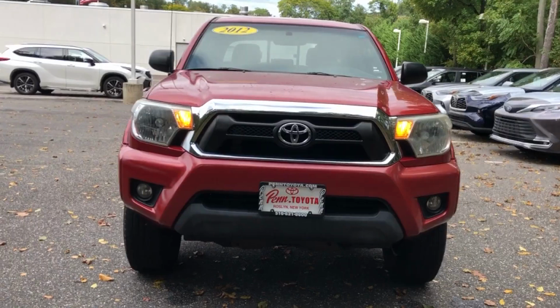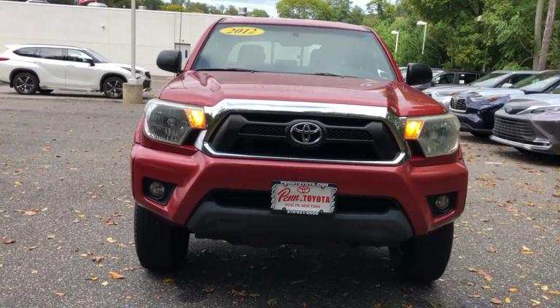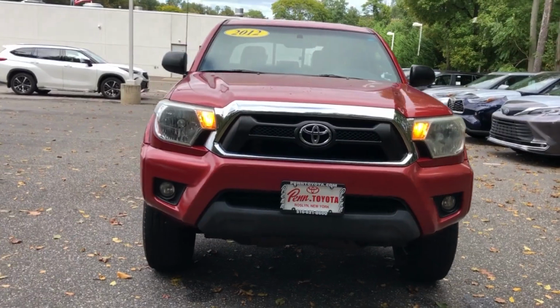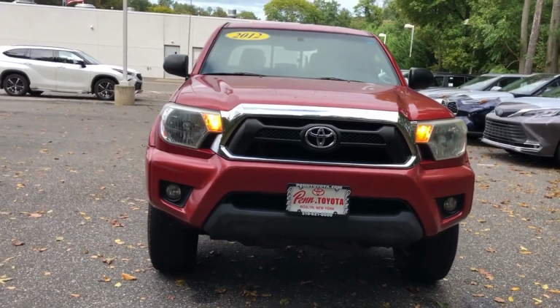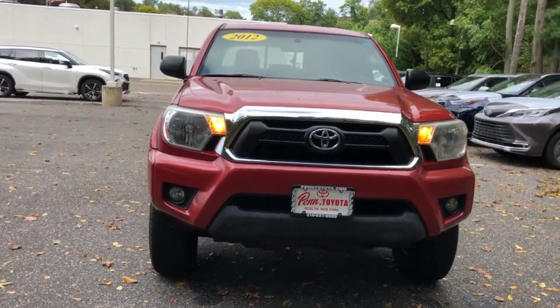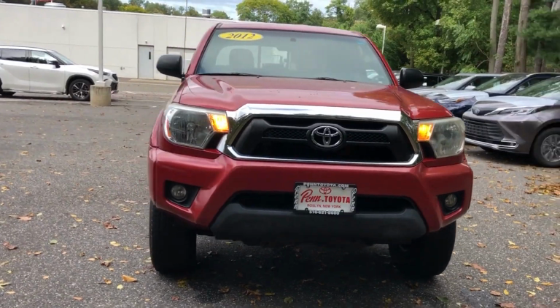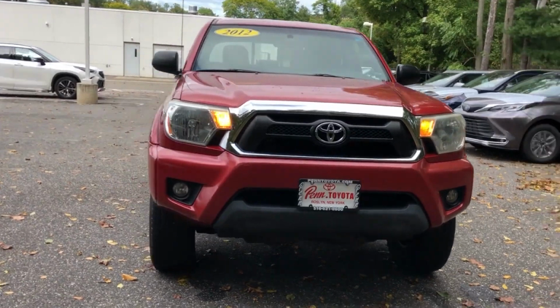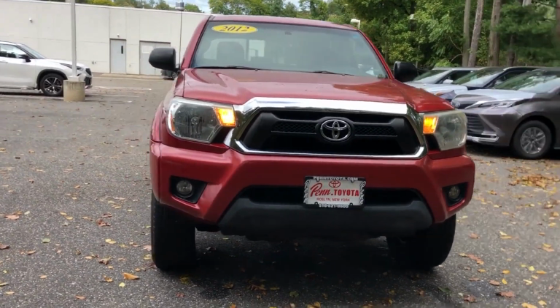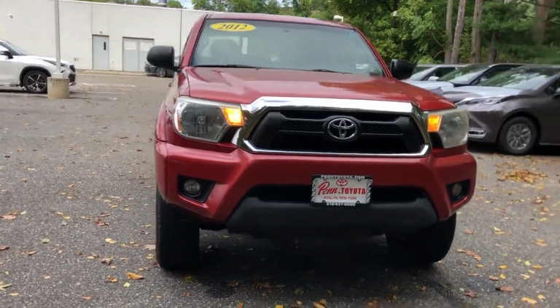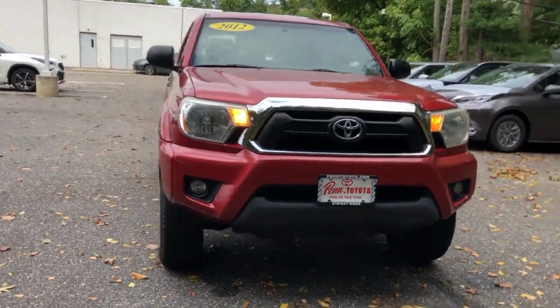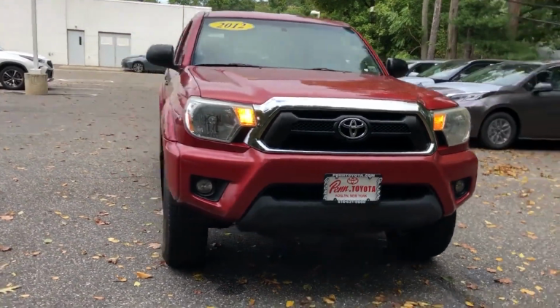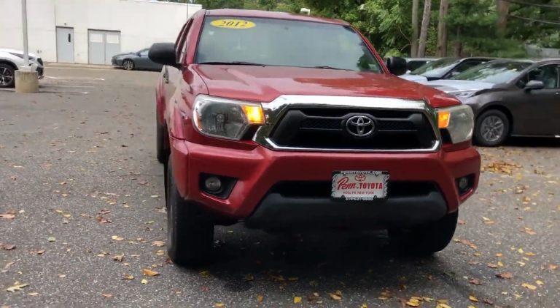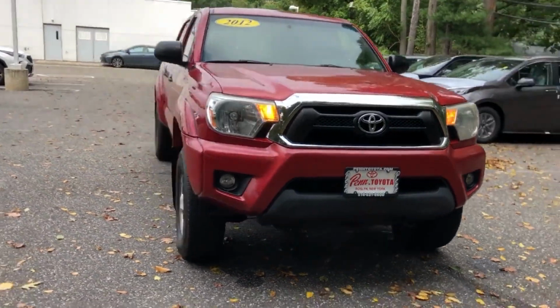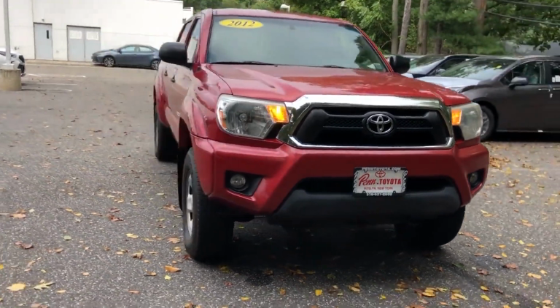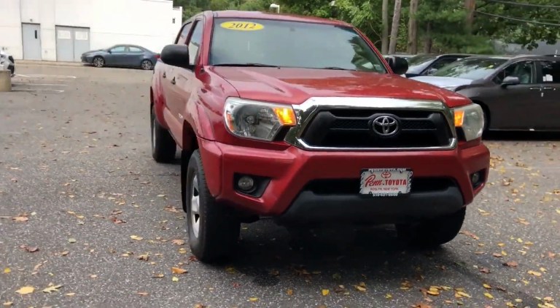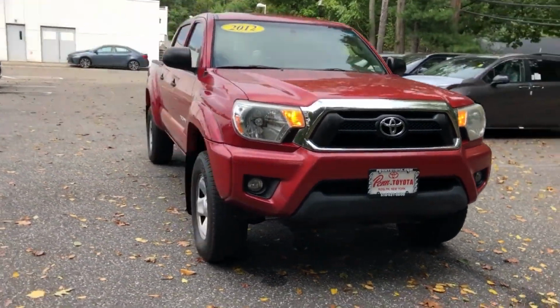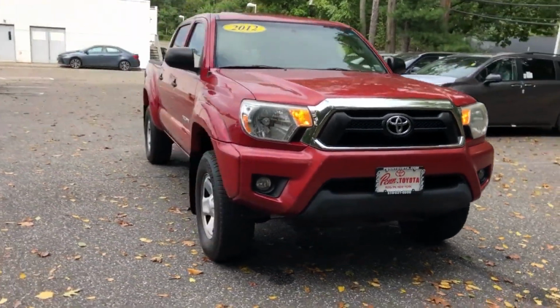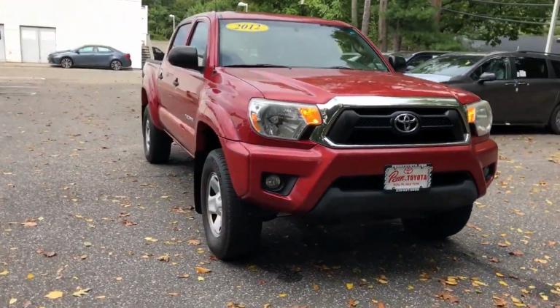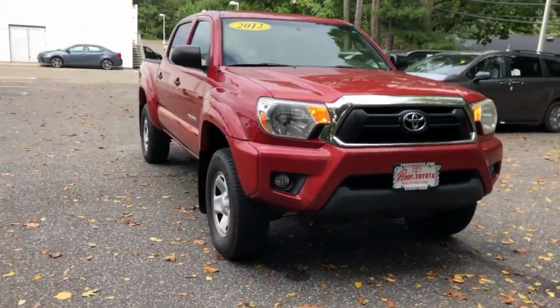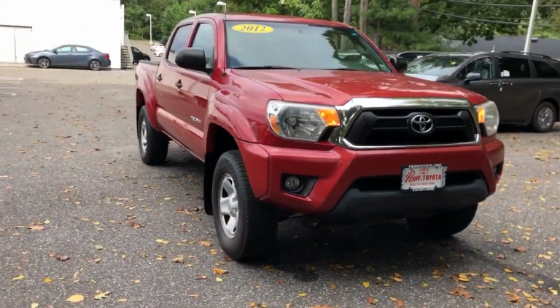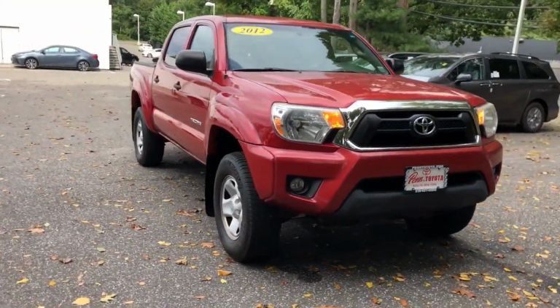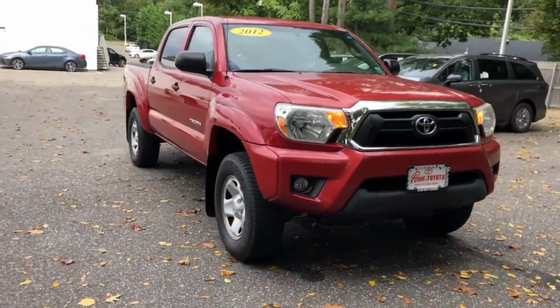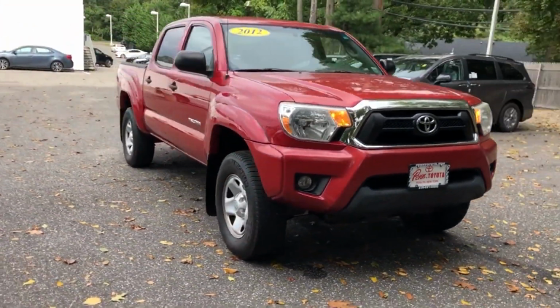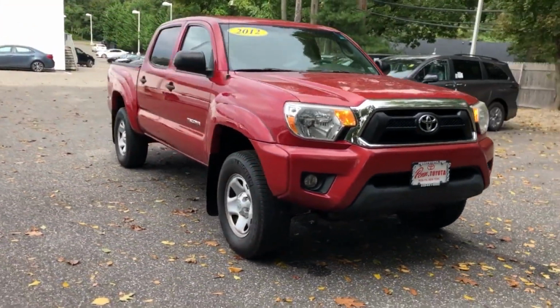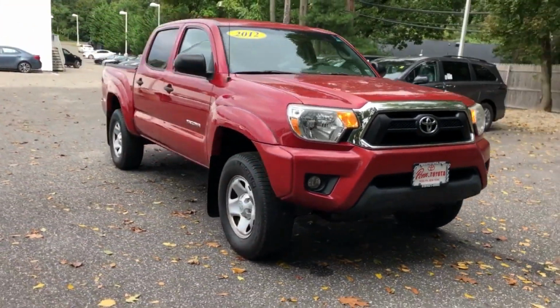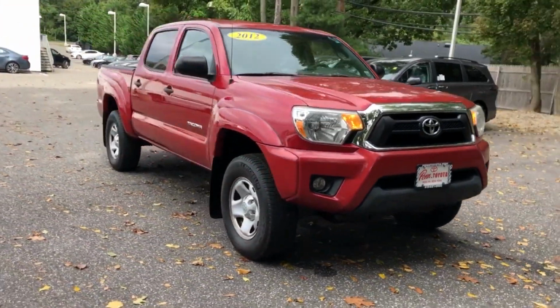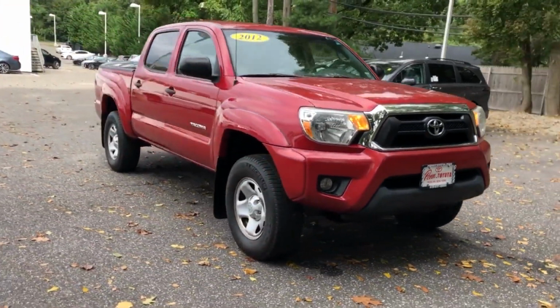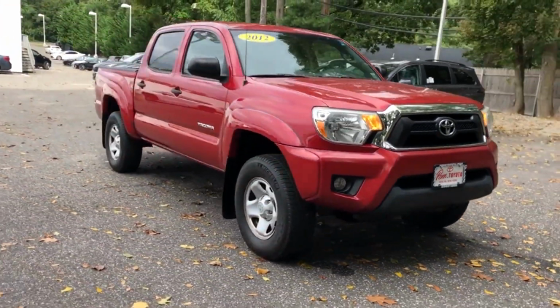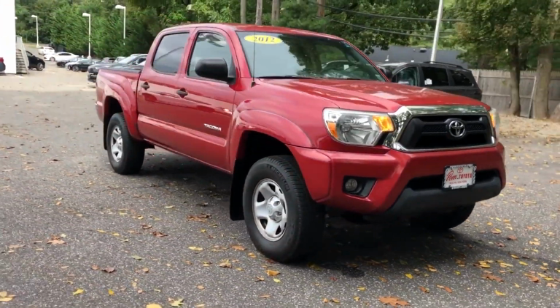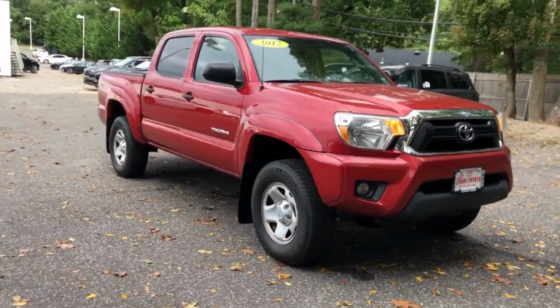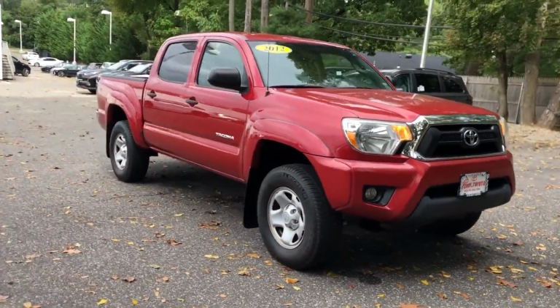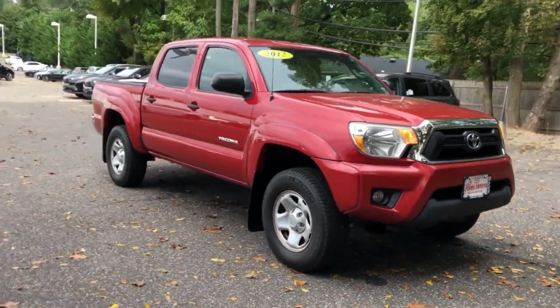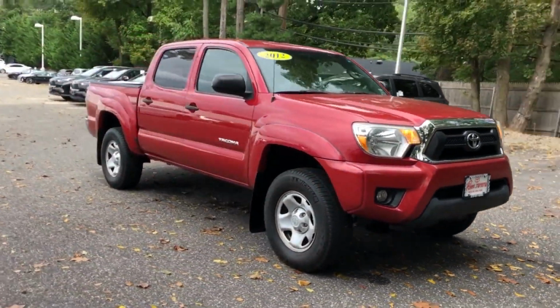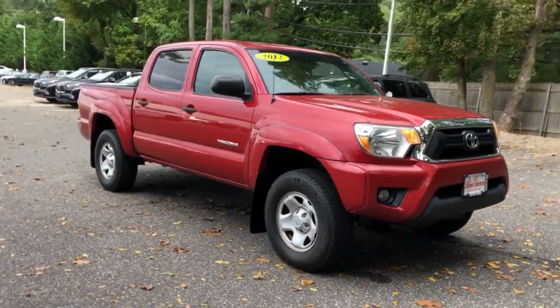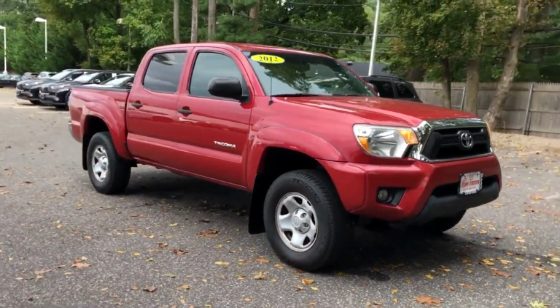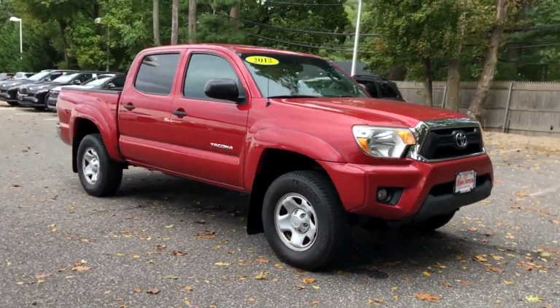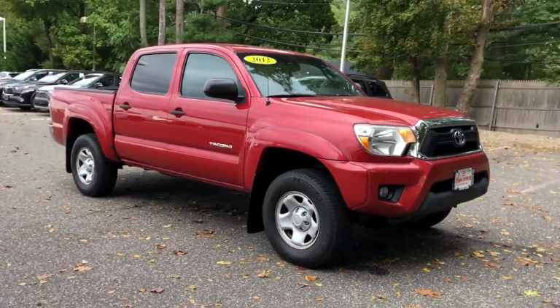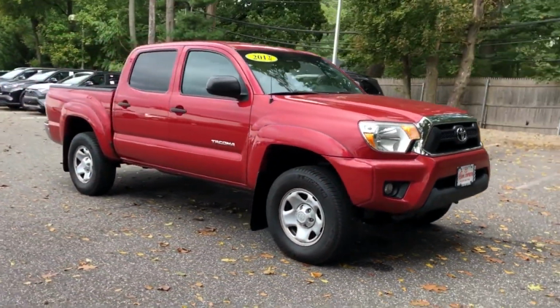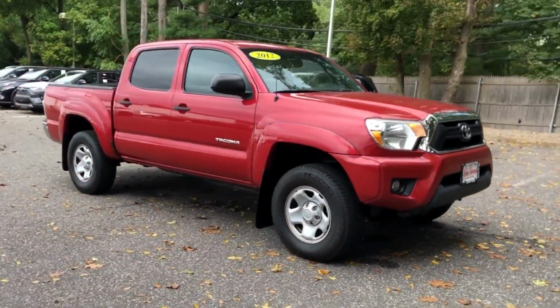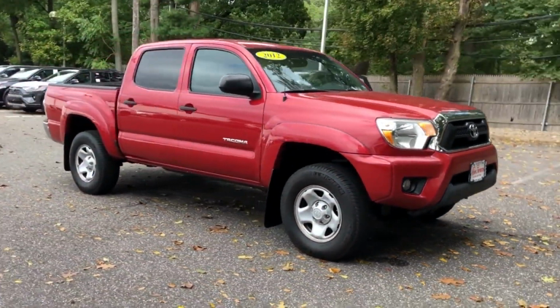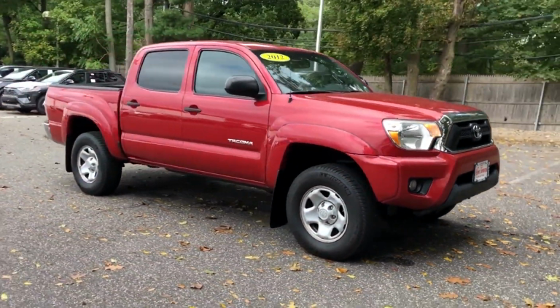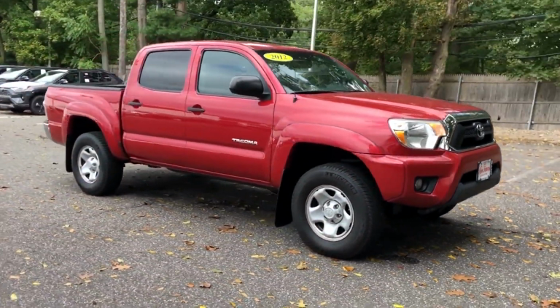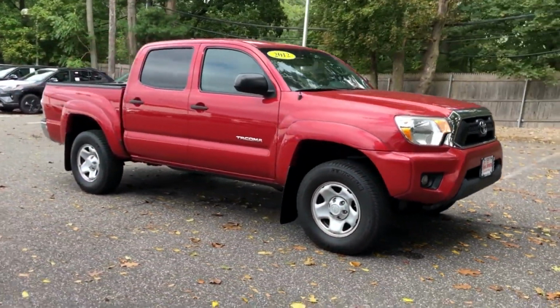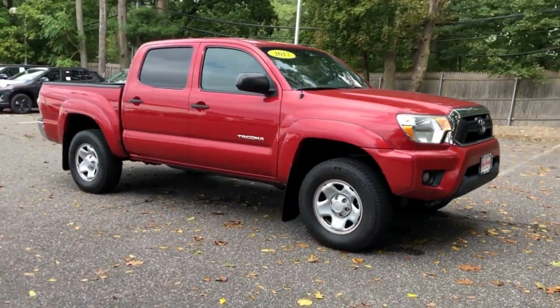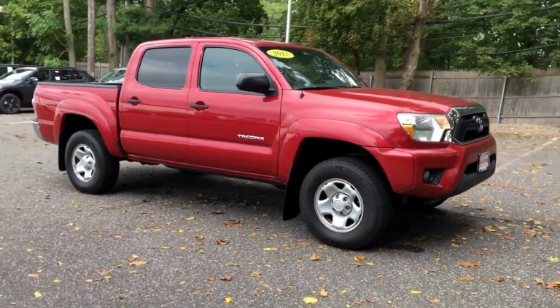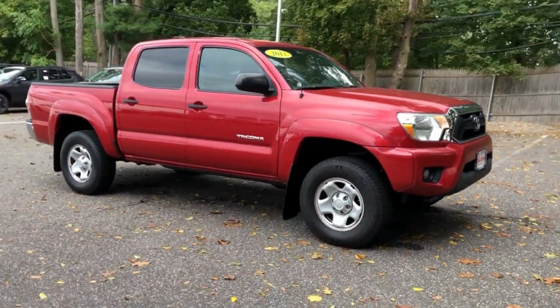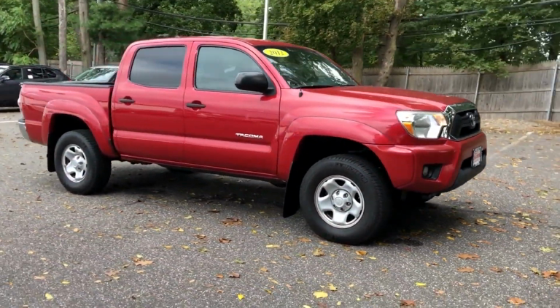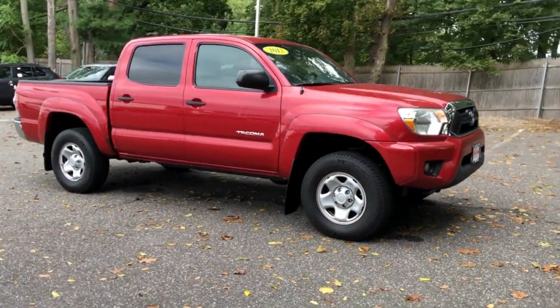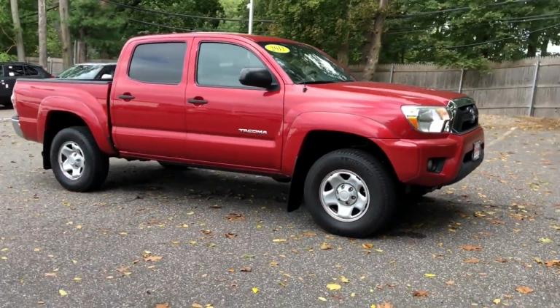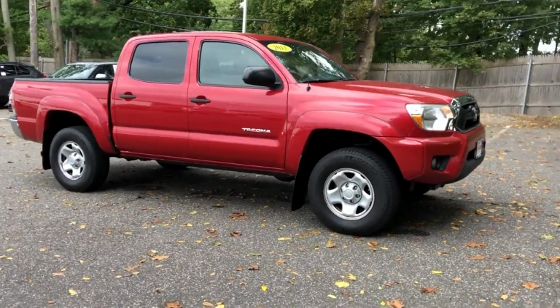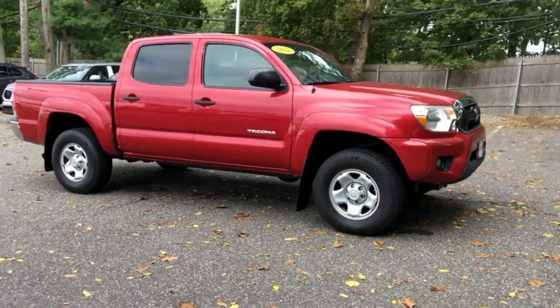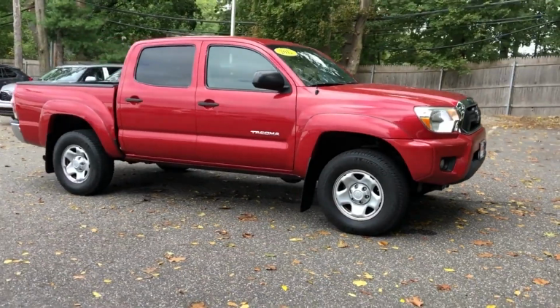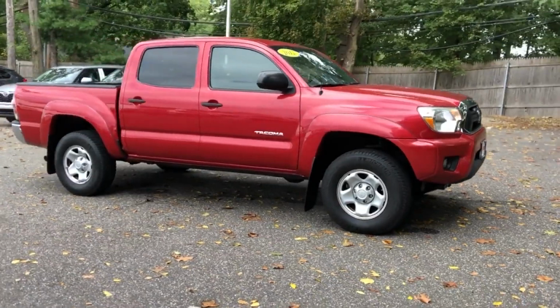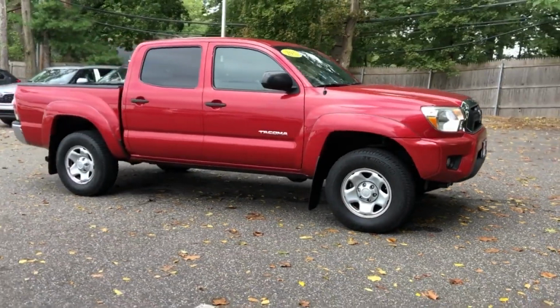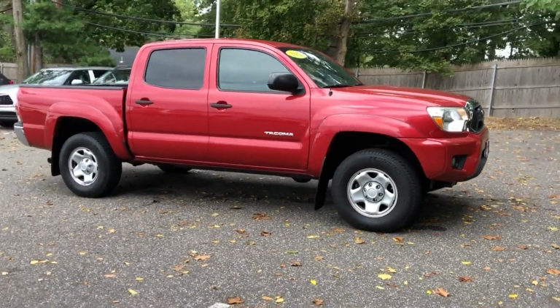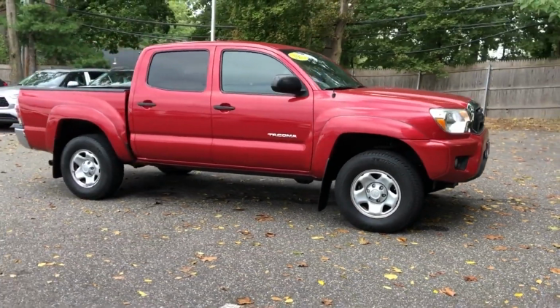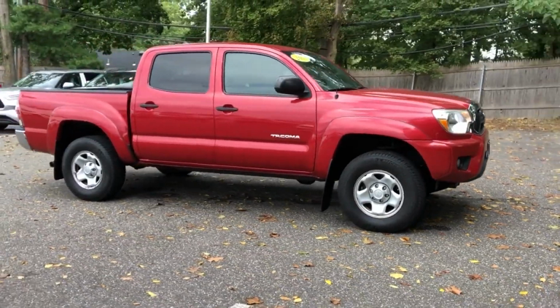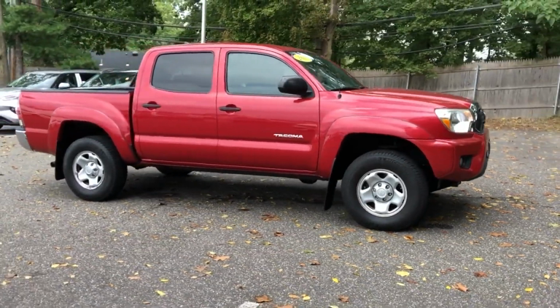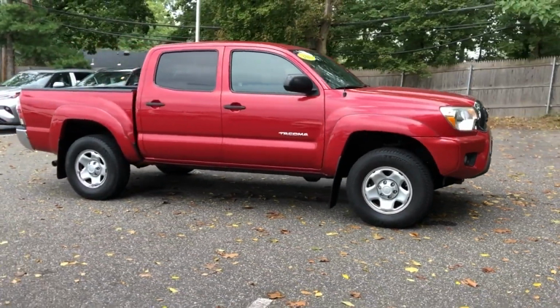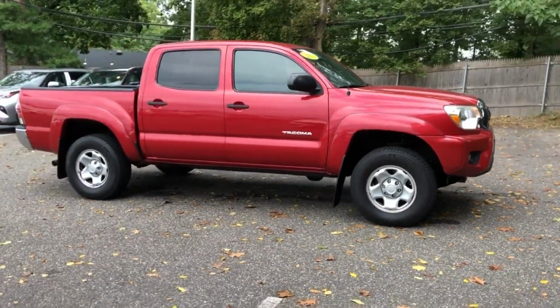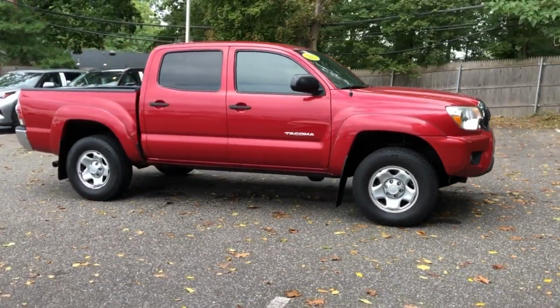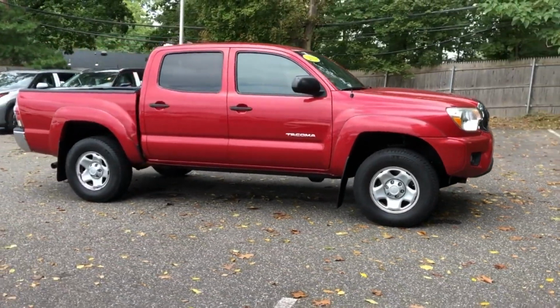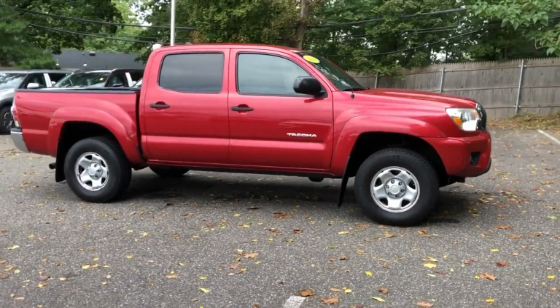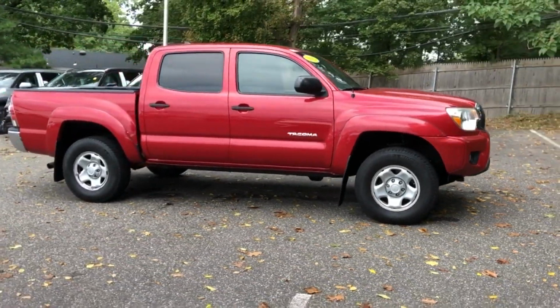2012 Toyota Tacoma. This pickup truck offers two full rows of seating for premium comfort.